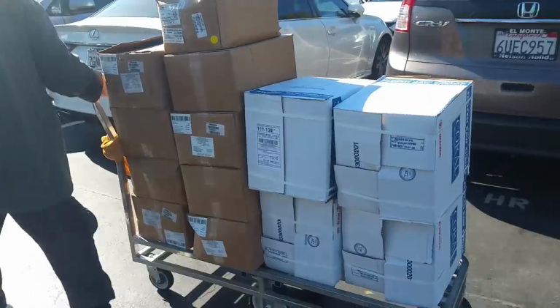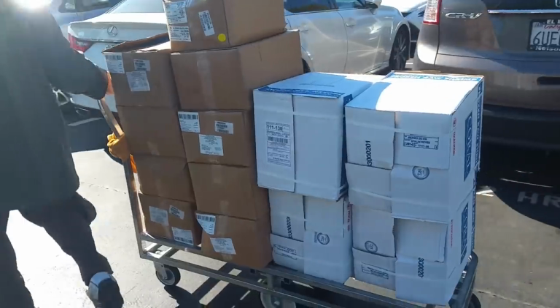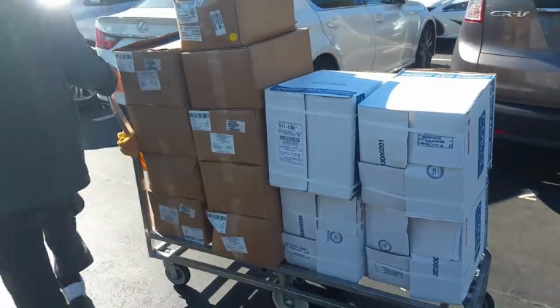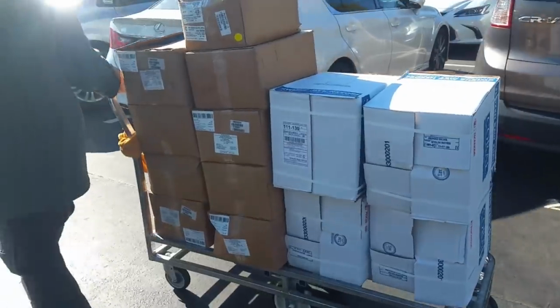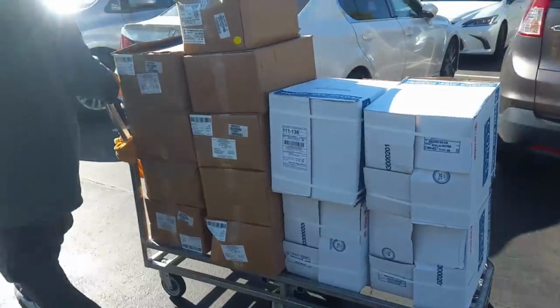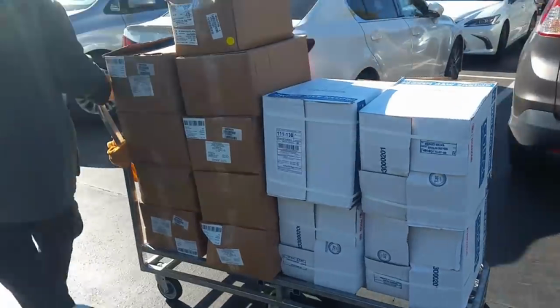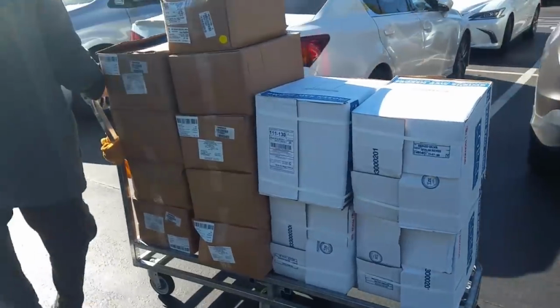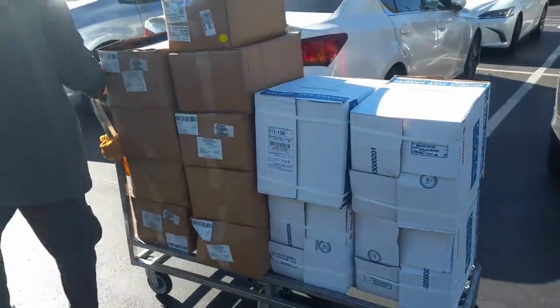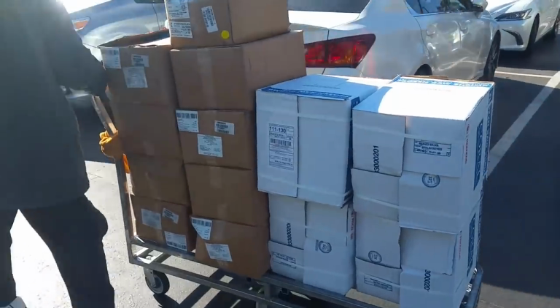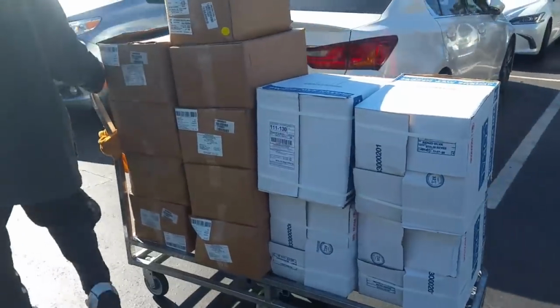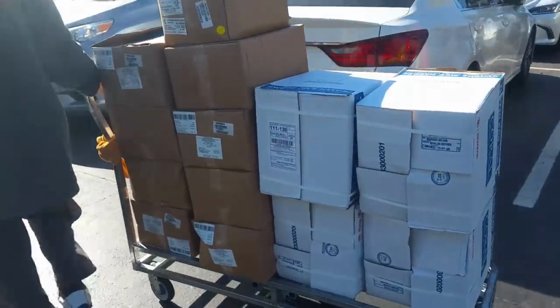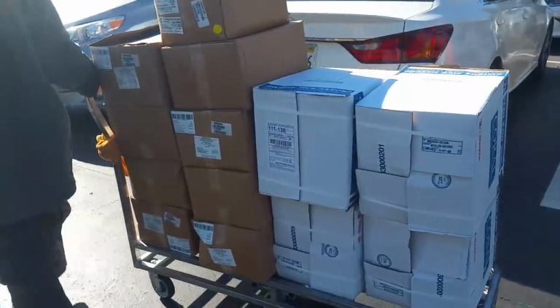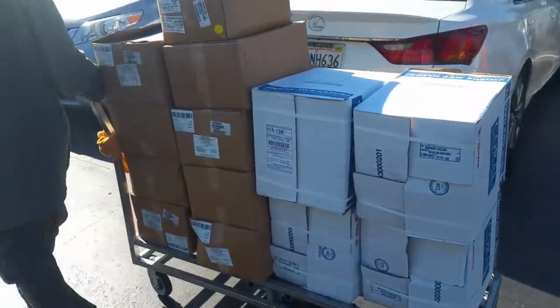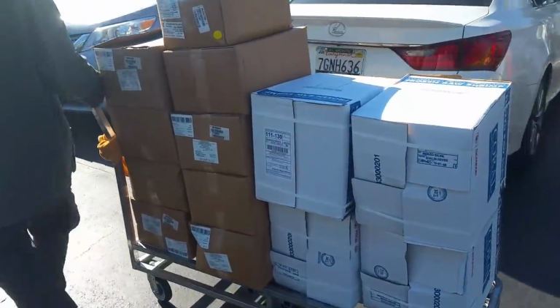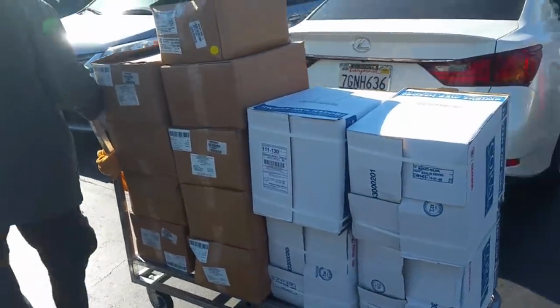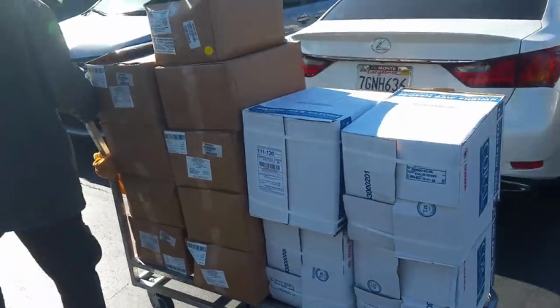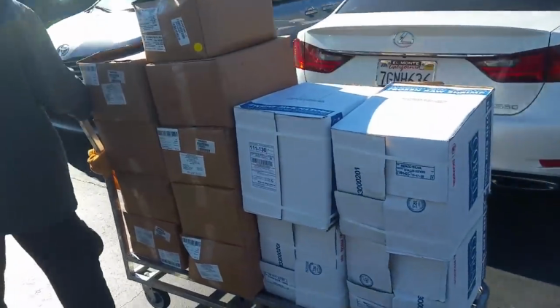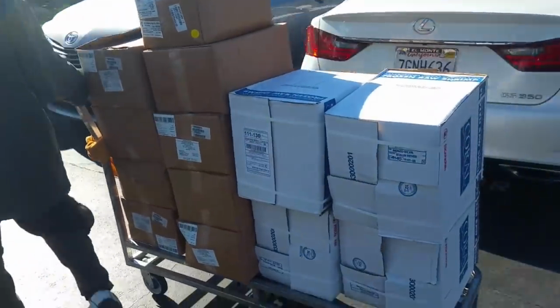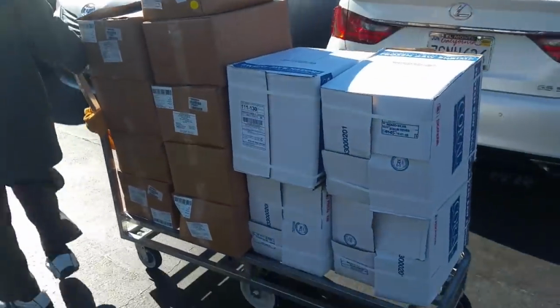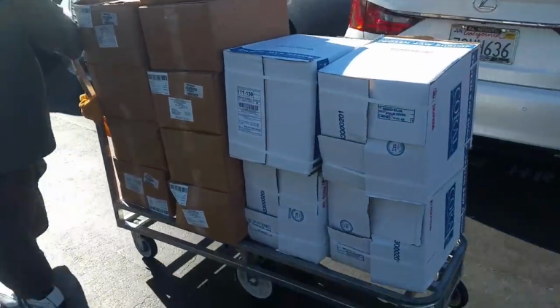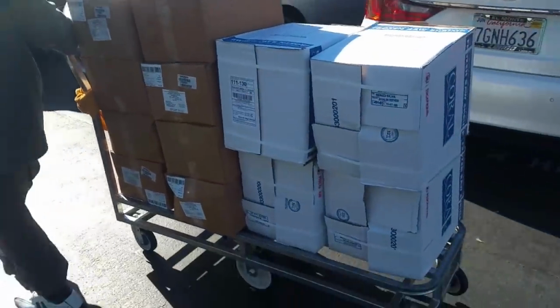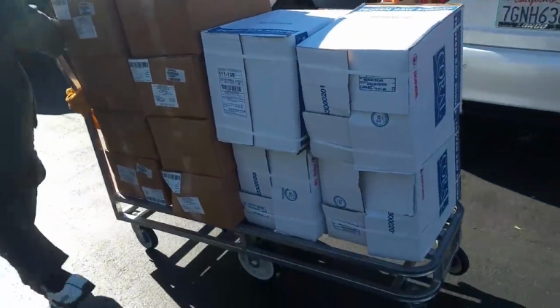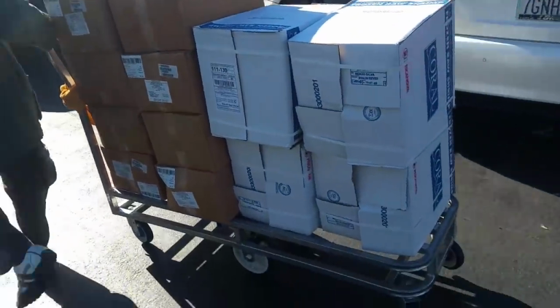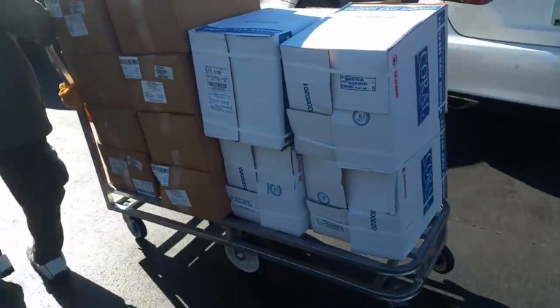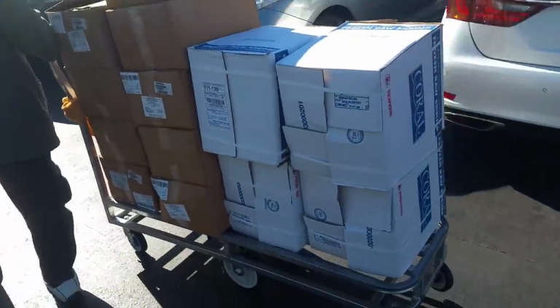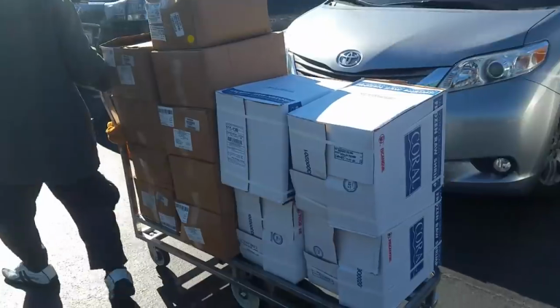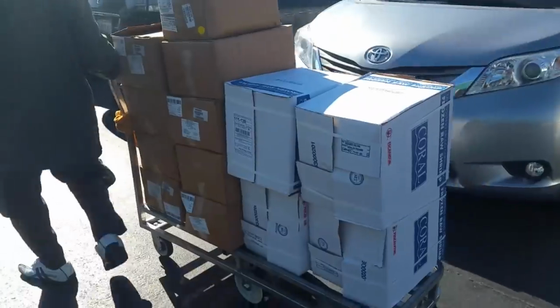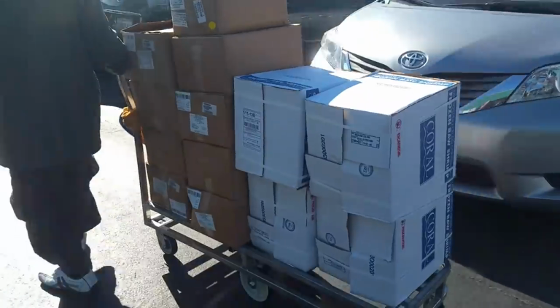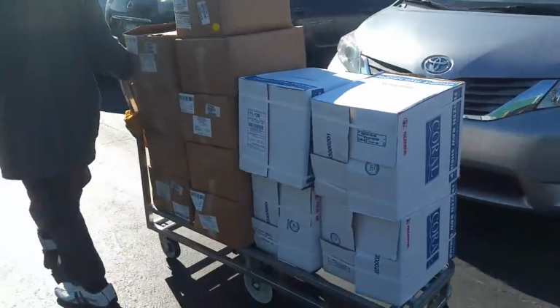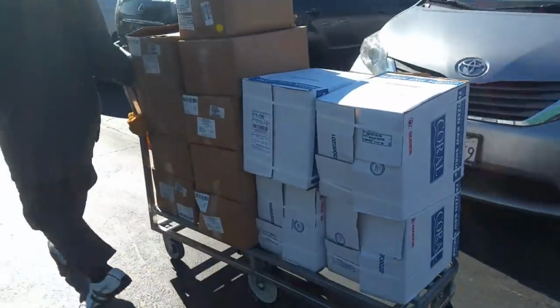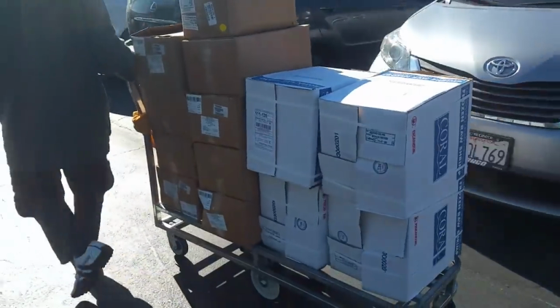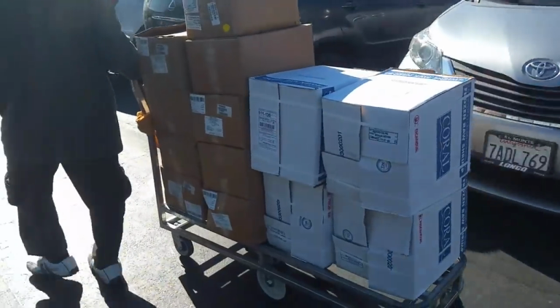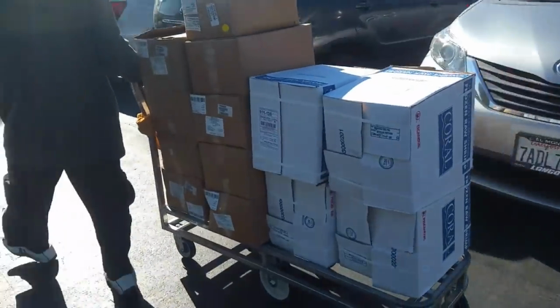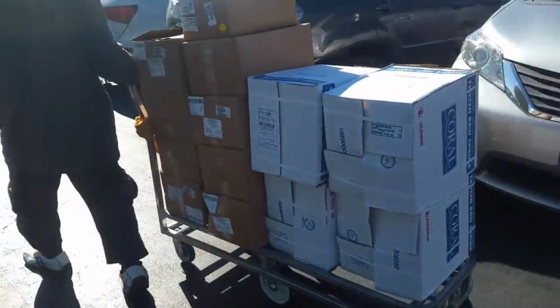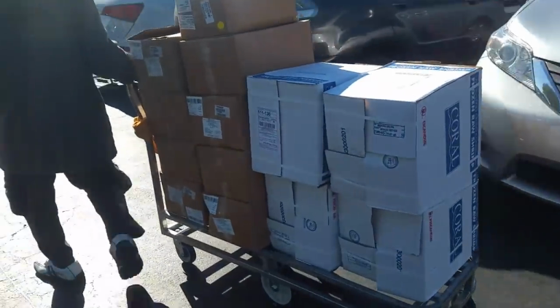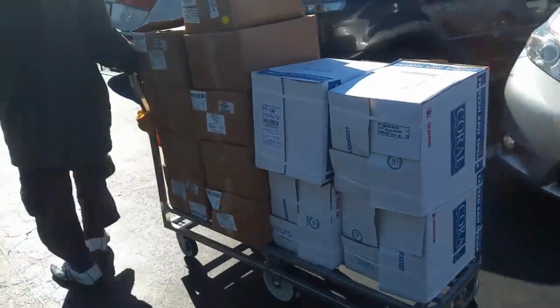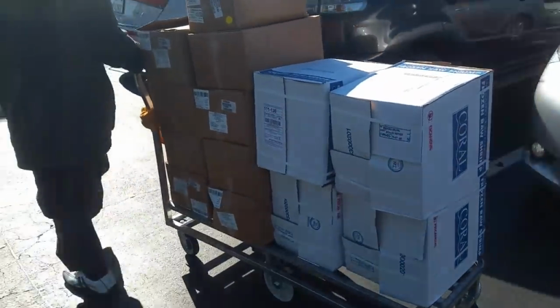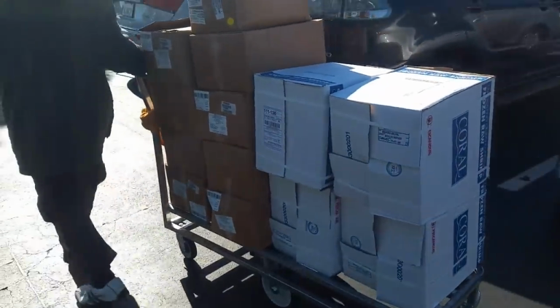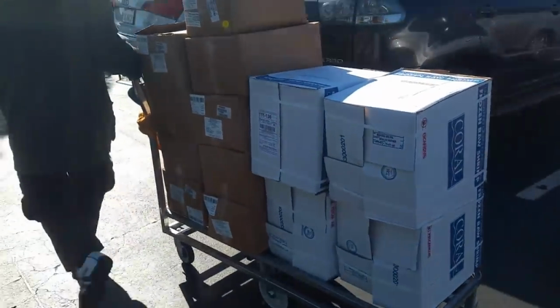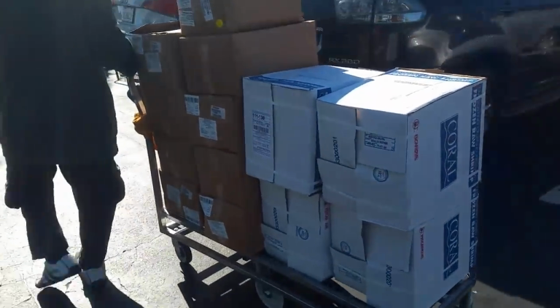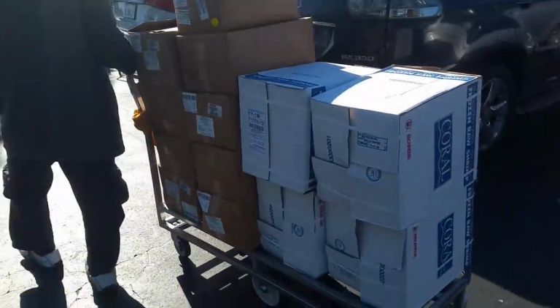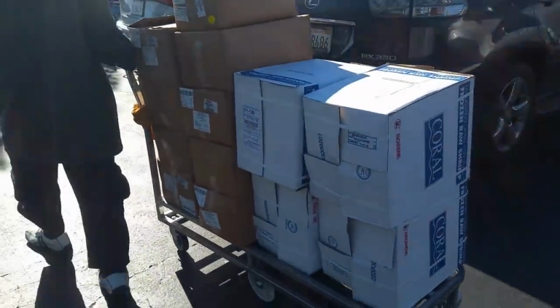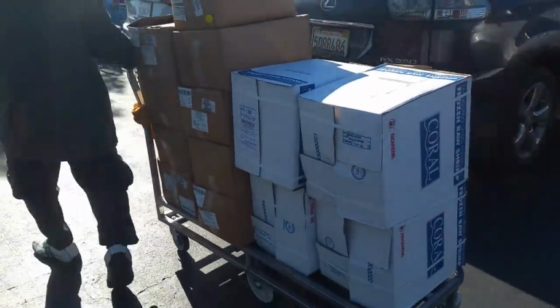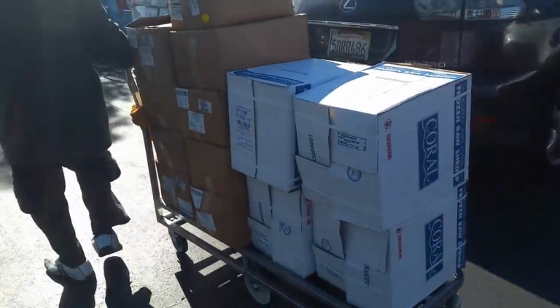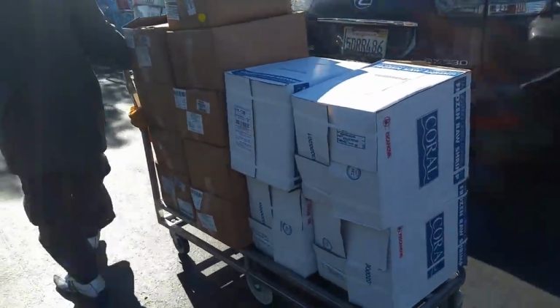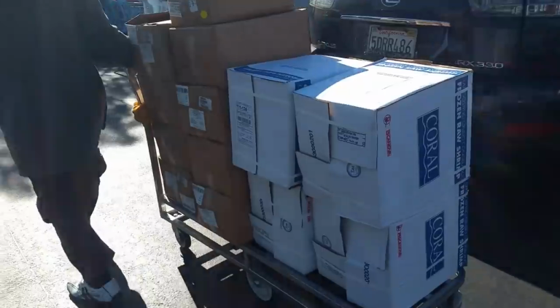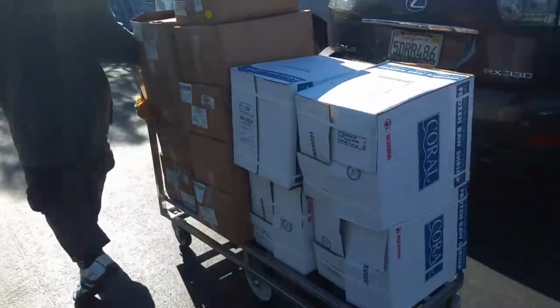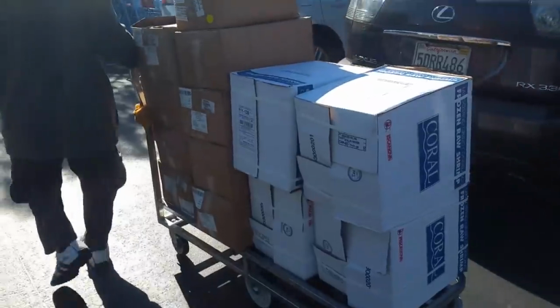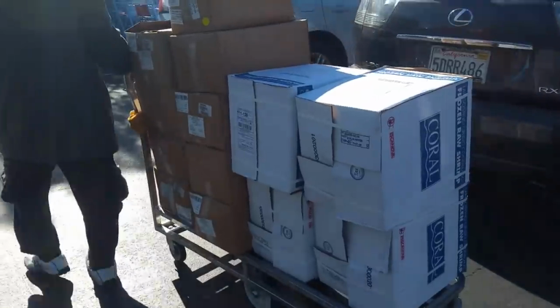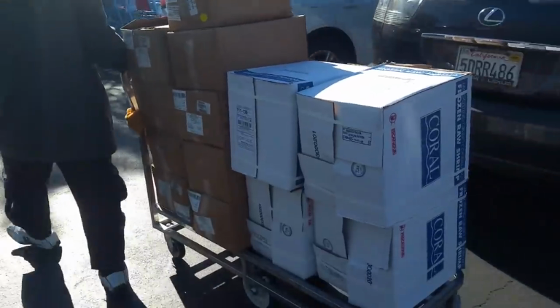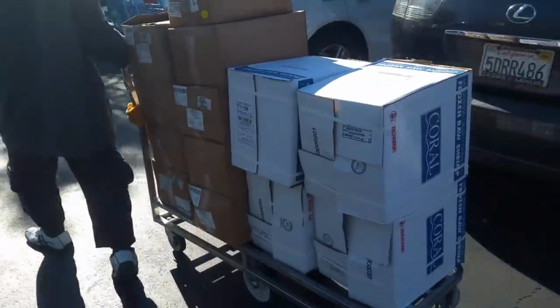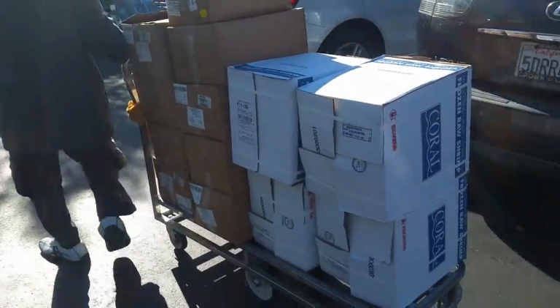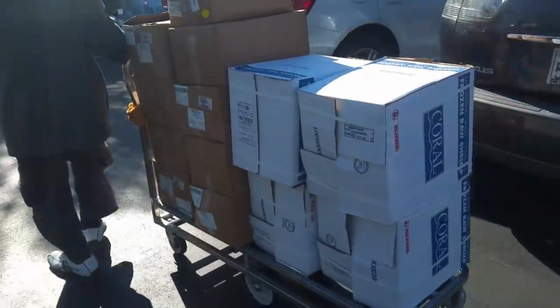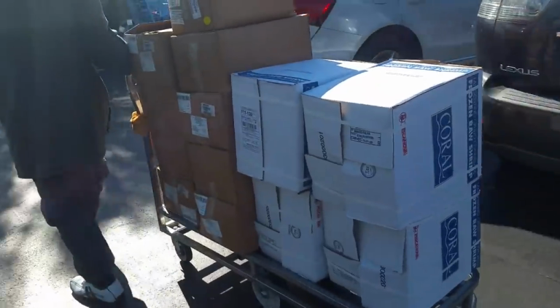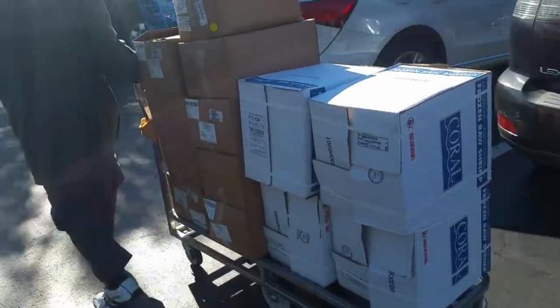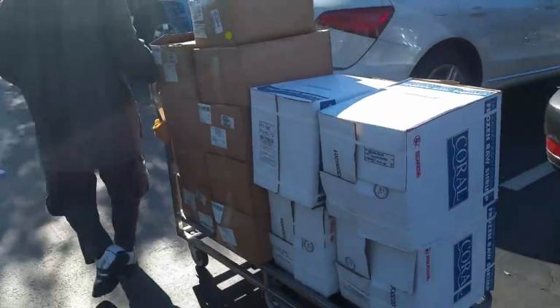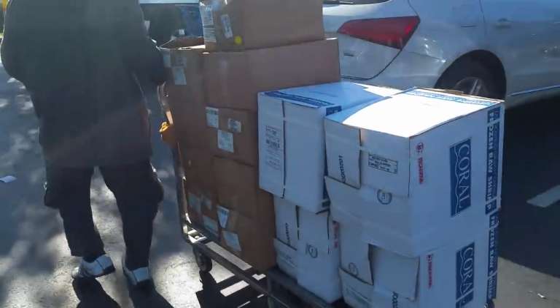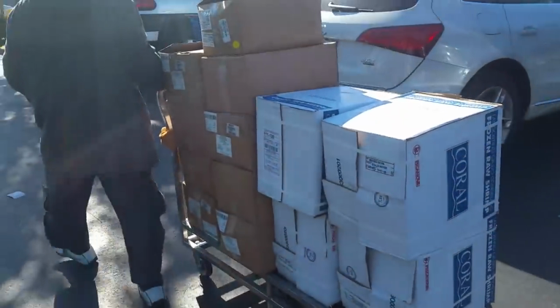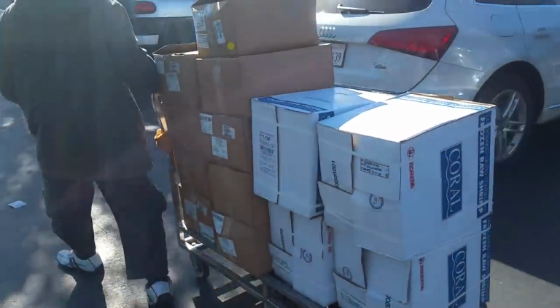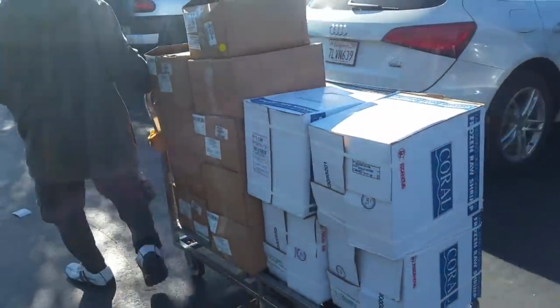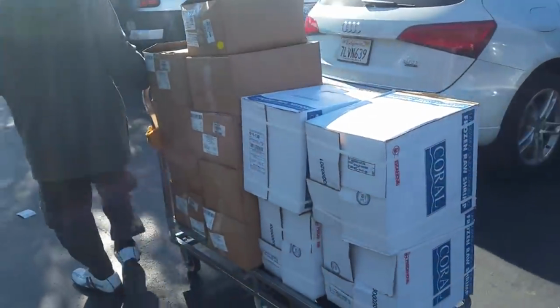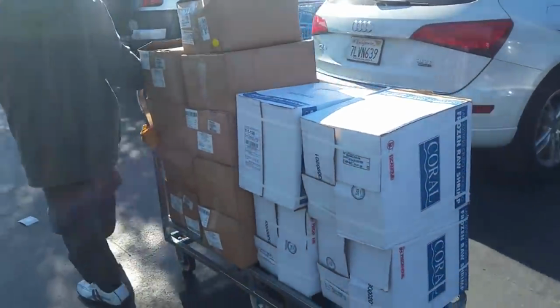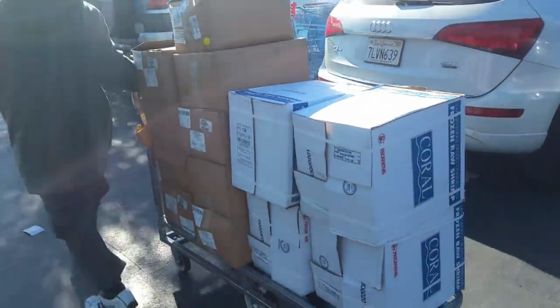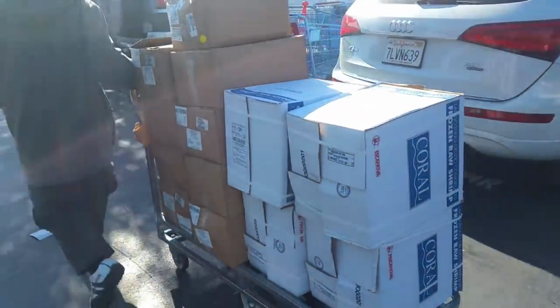Picking up some food for the fish for the week. This is a weekly routine for me here — that's about a thousand dollars worth of food wholesale.